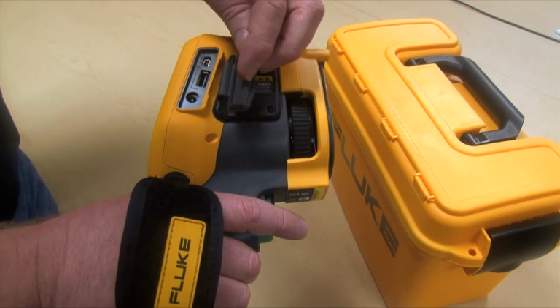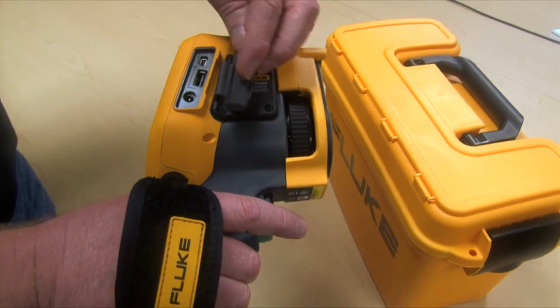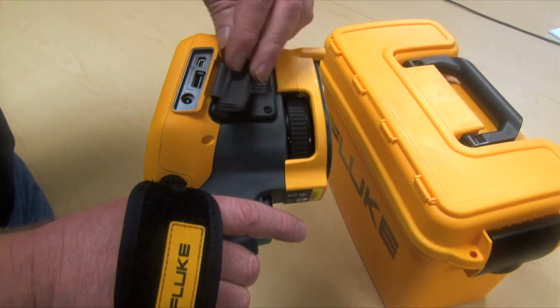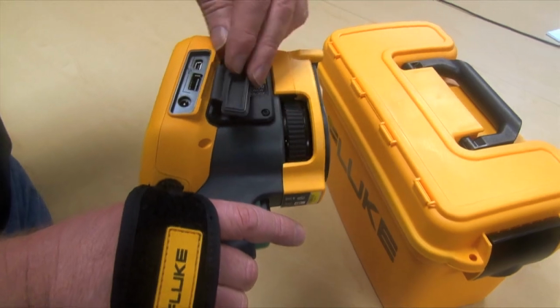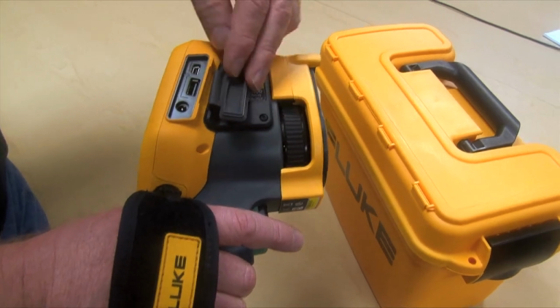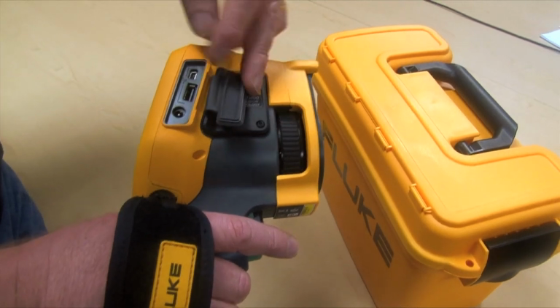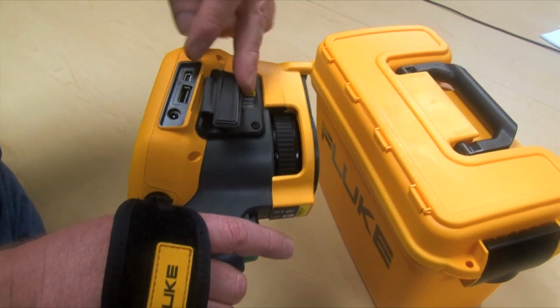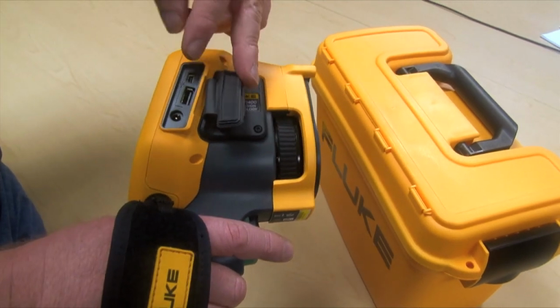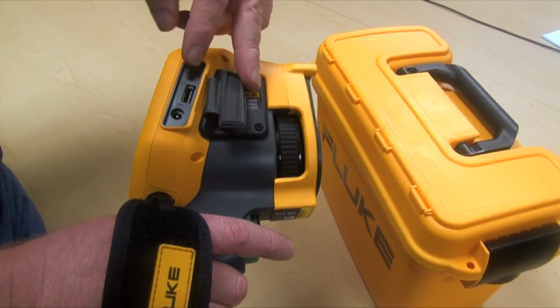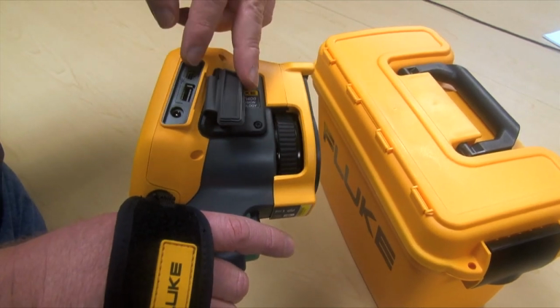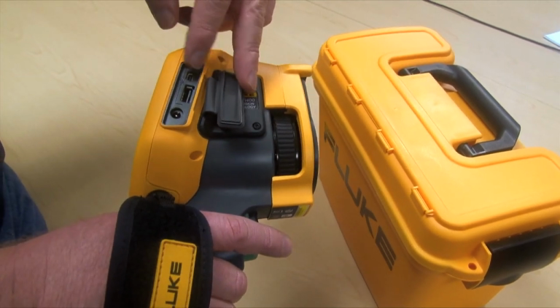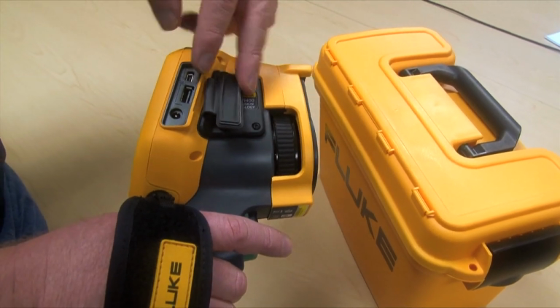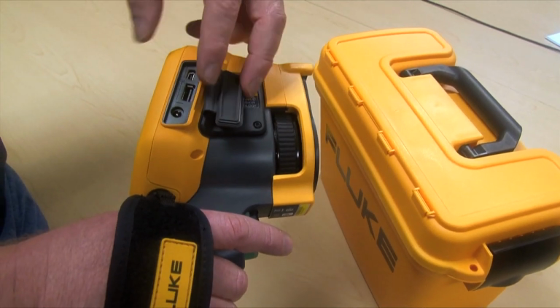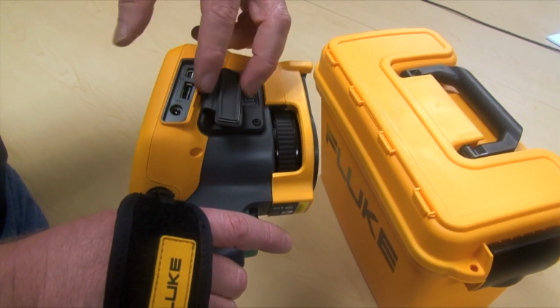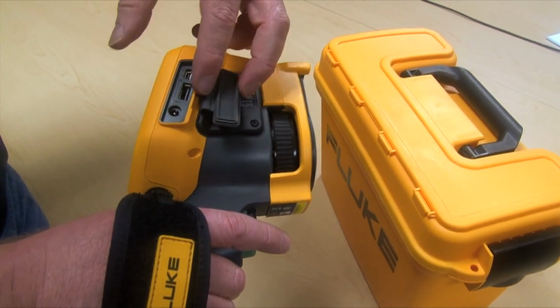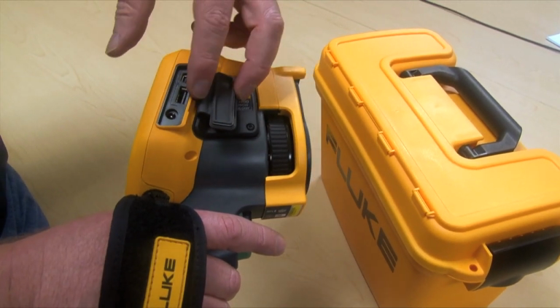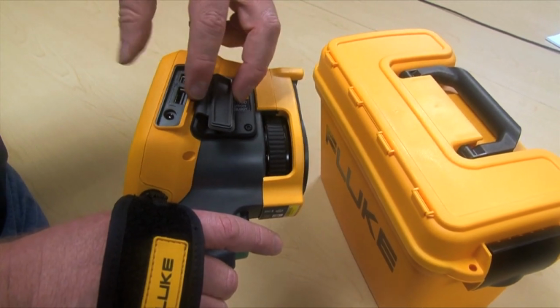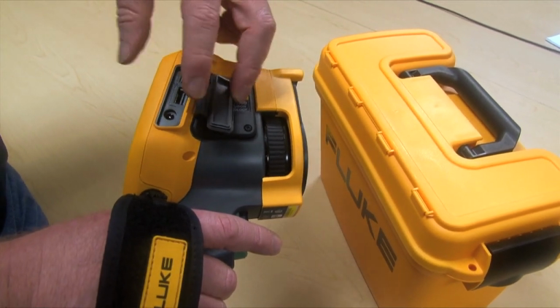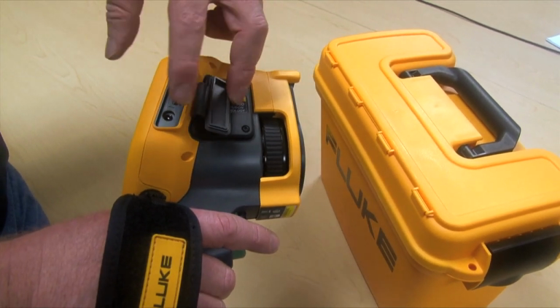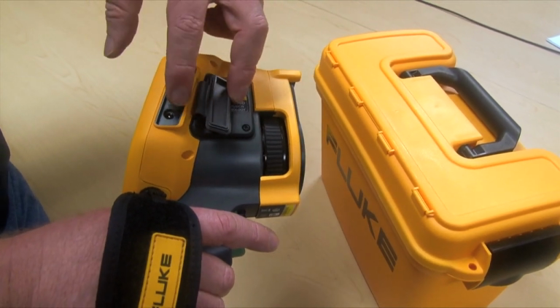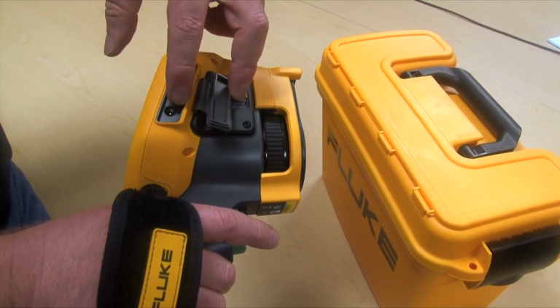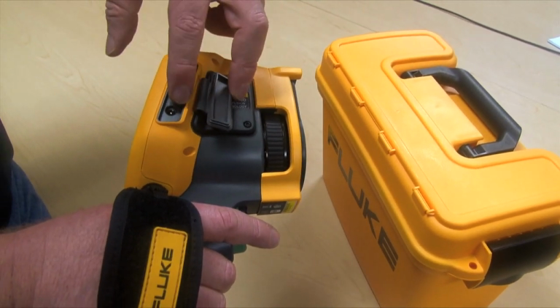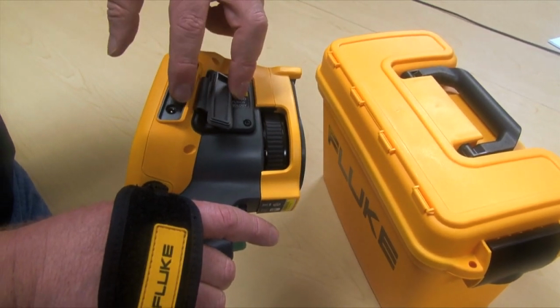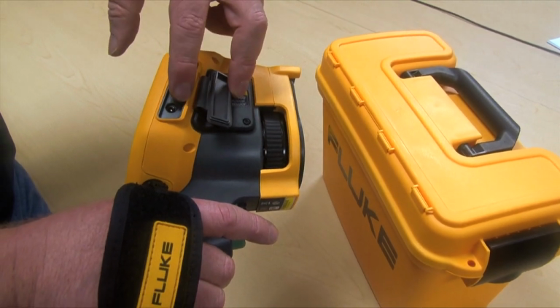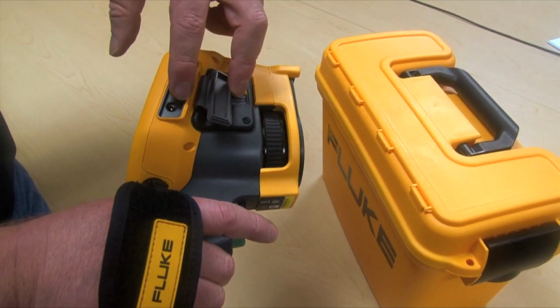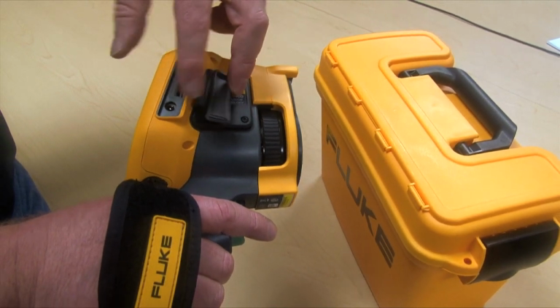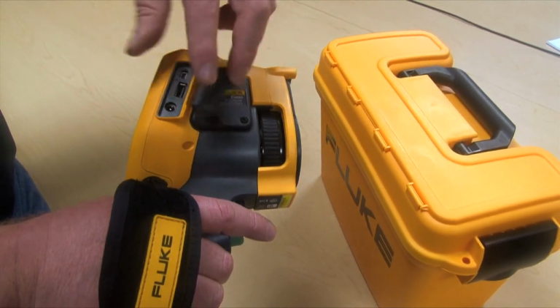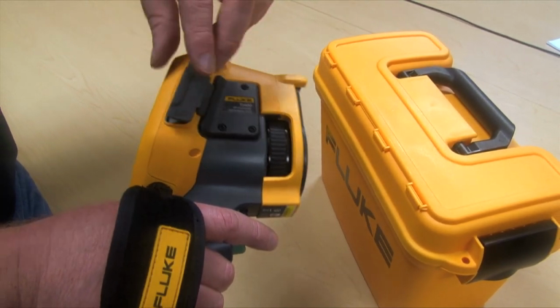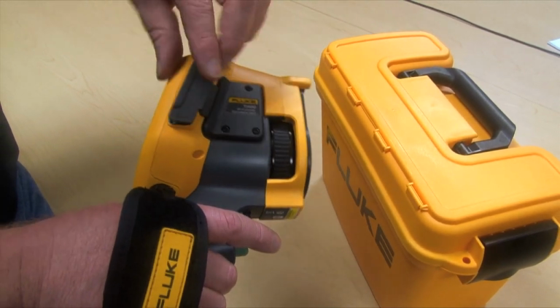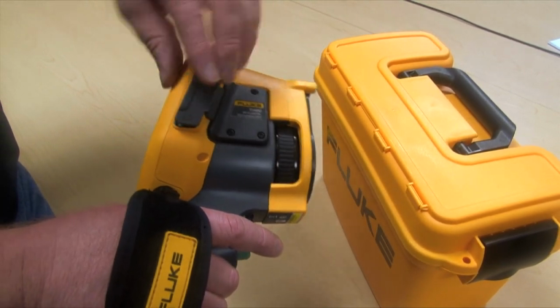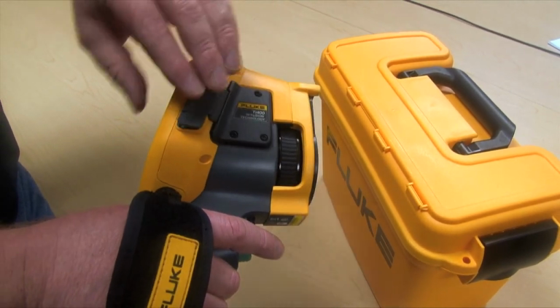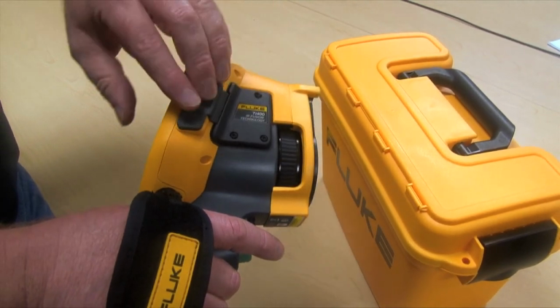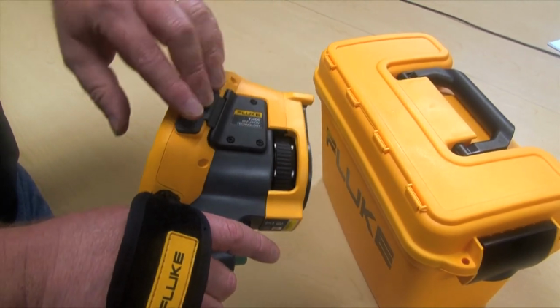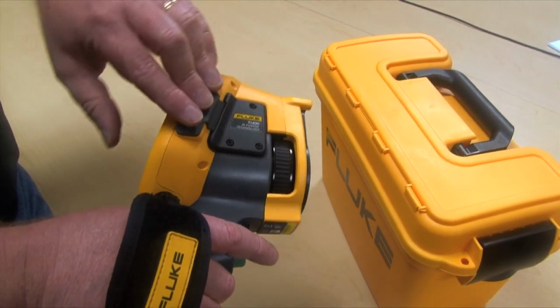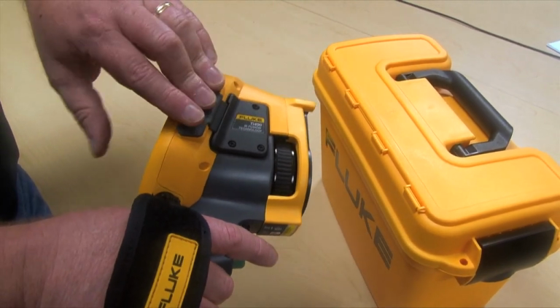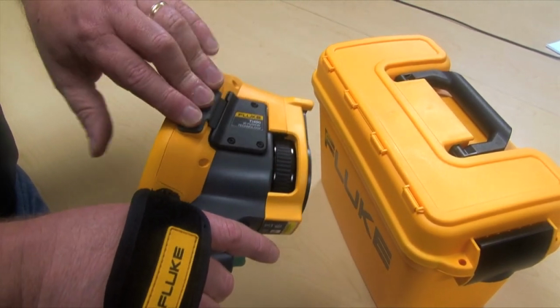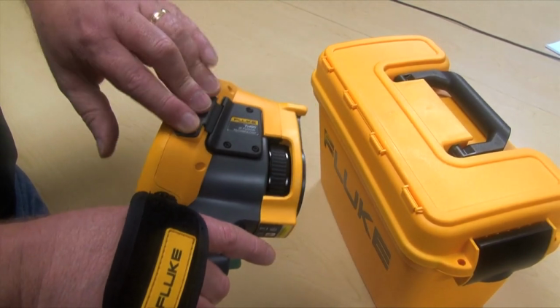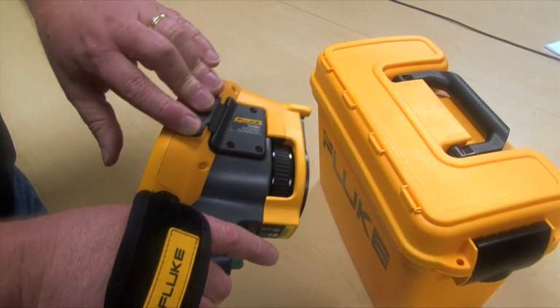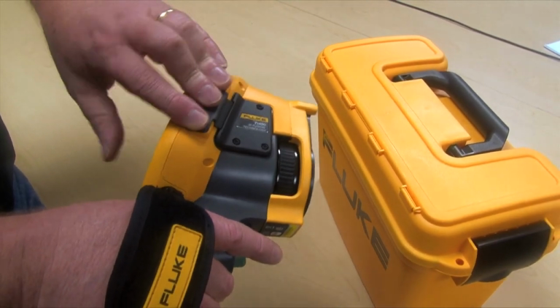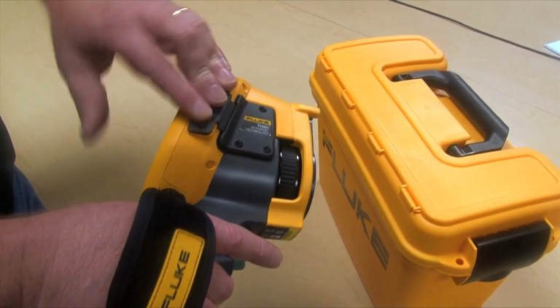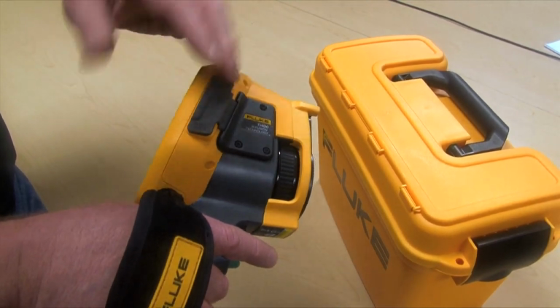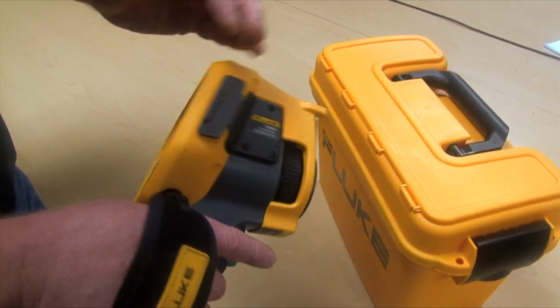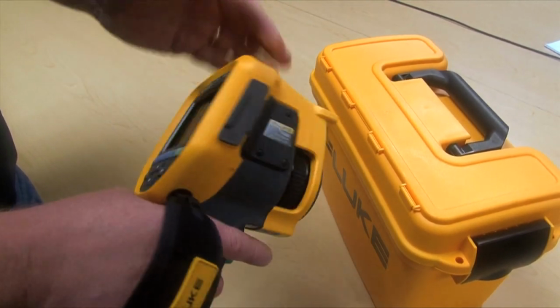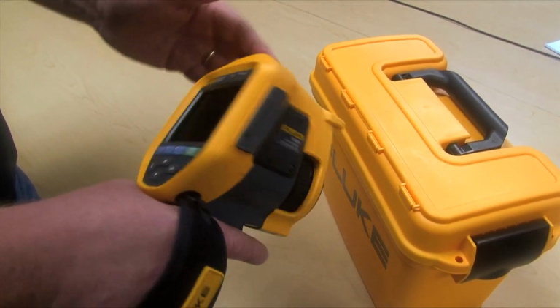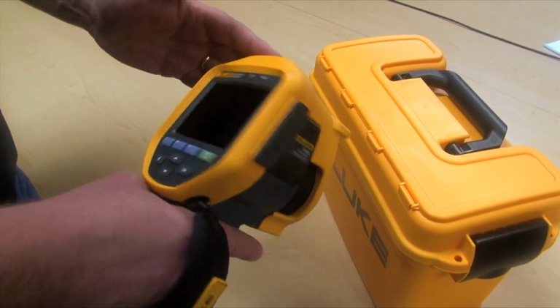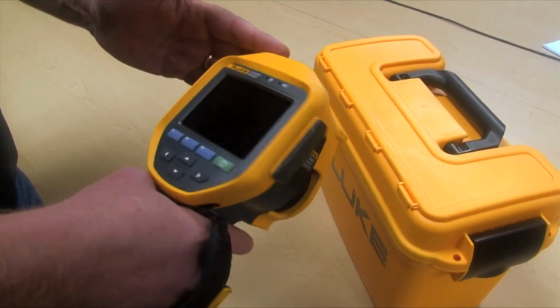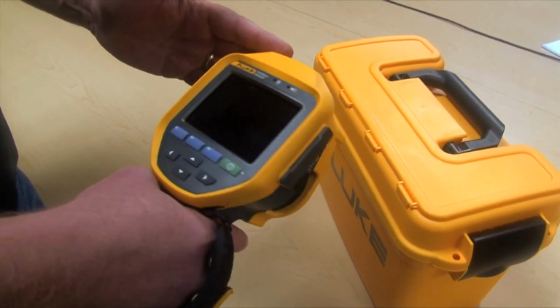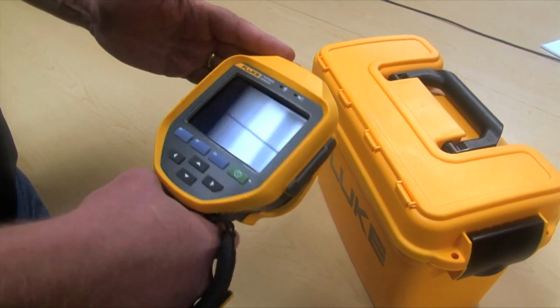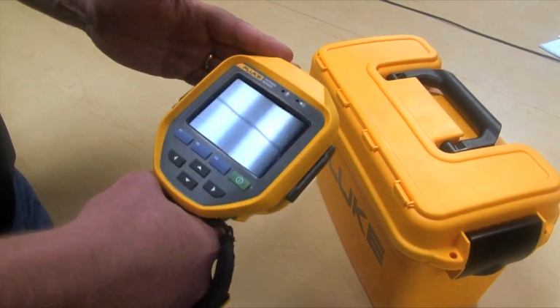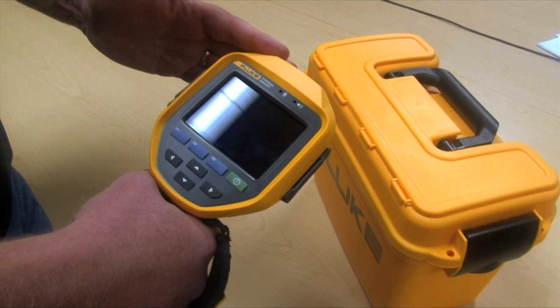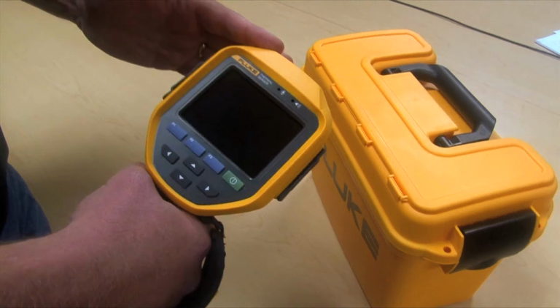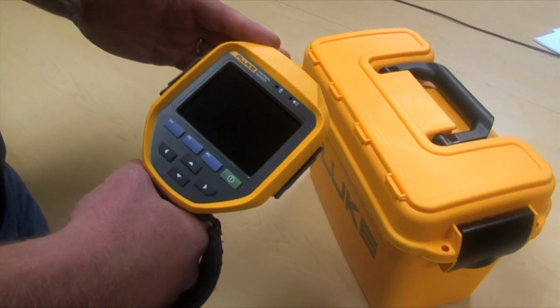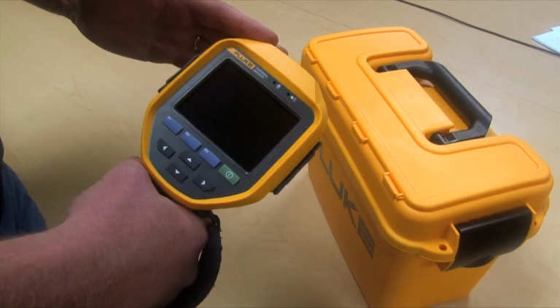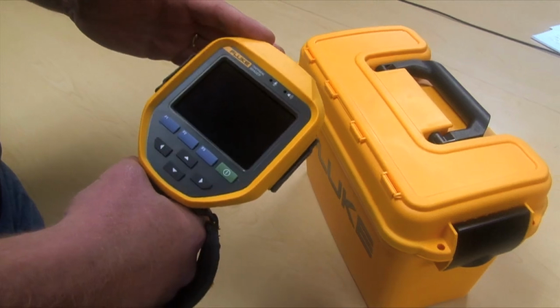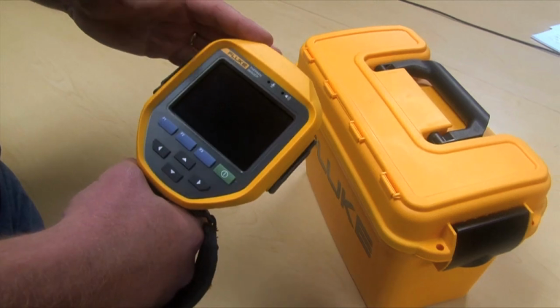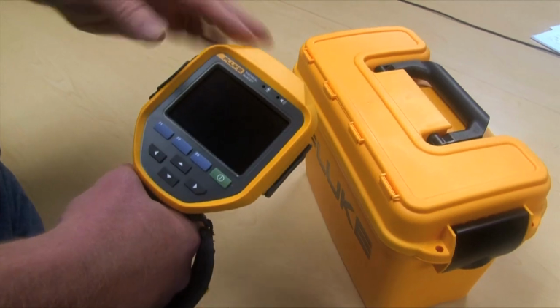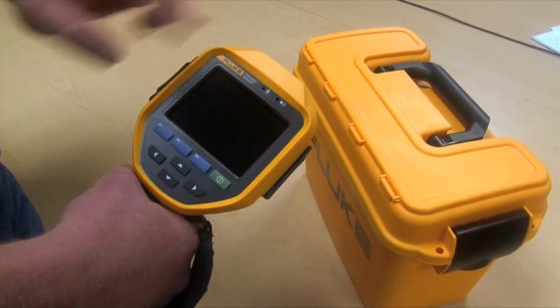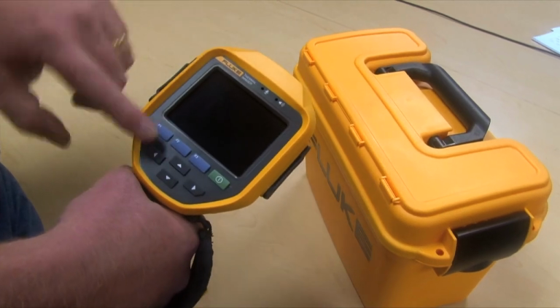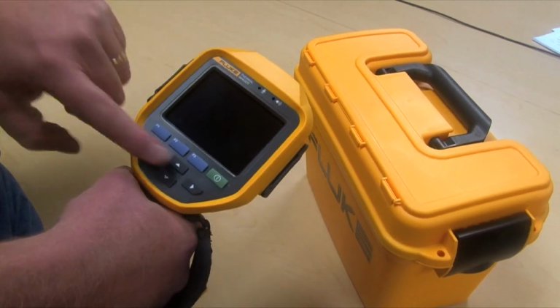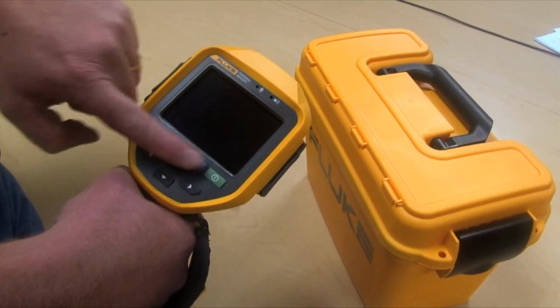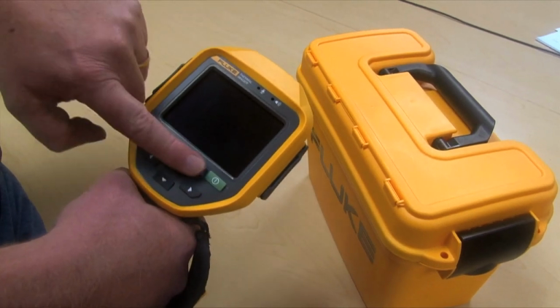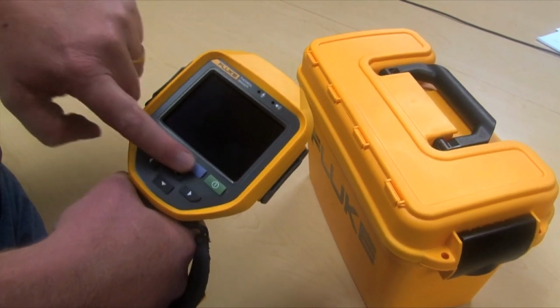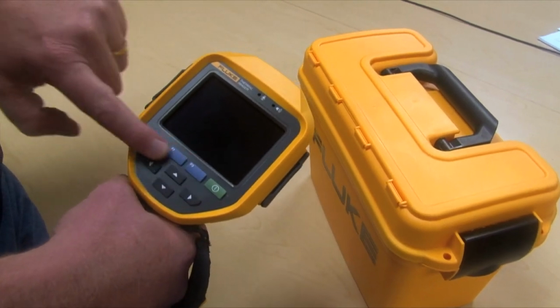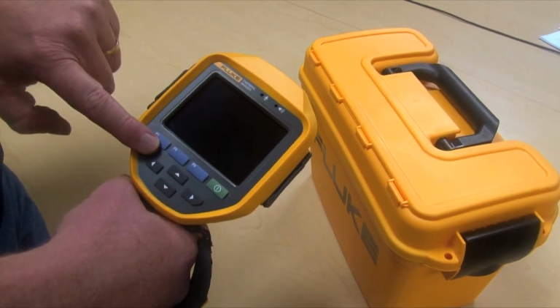We're checking out the various ports and connectivity, as well as the buttons and the touch screen.